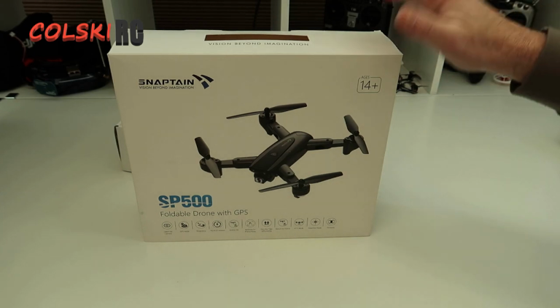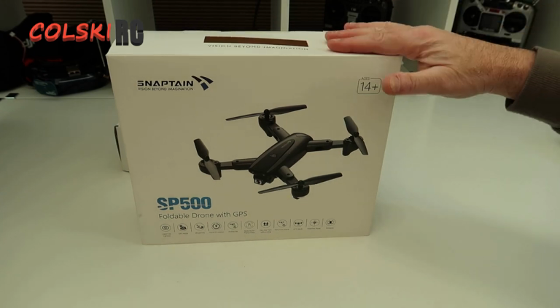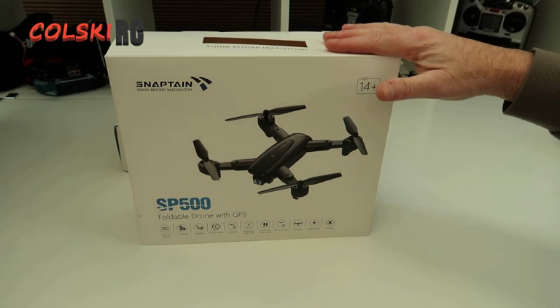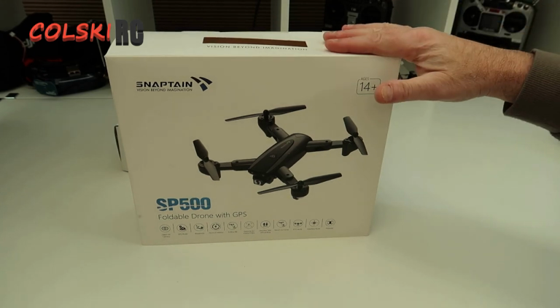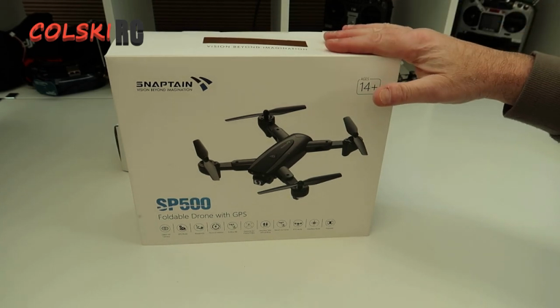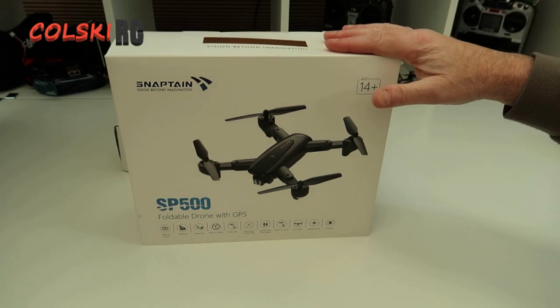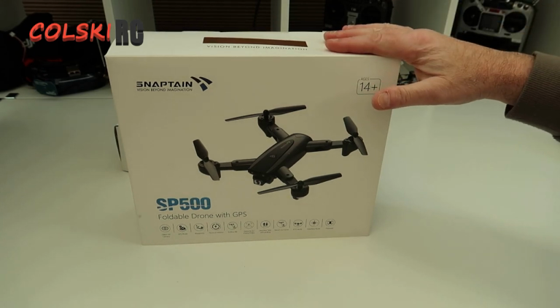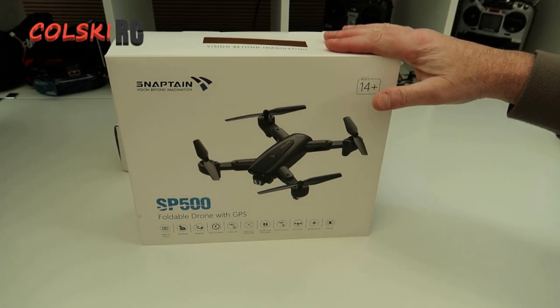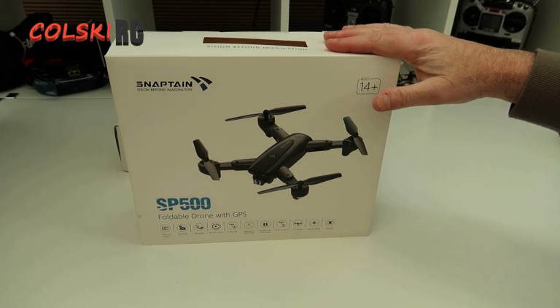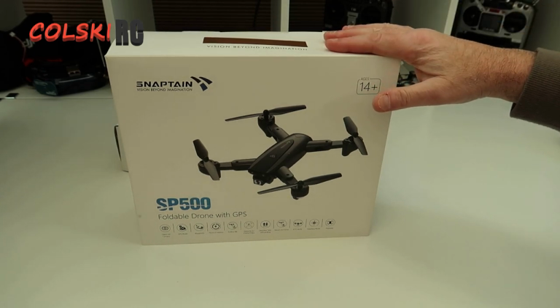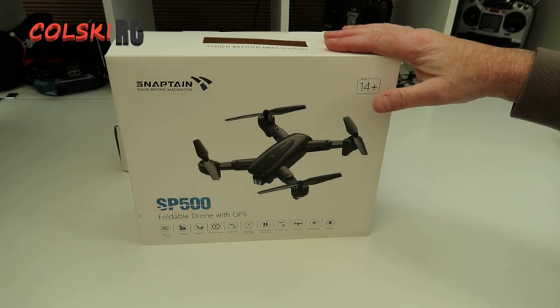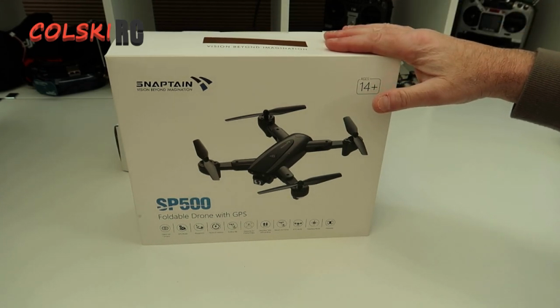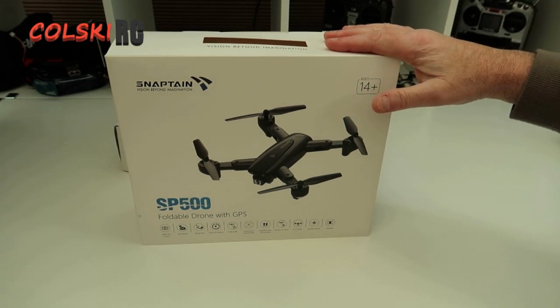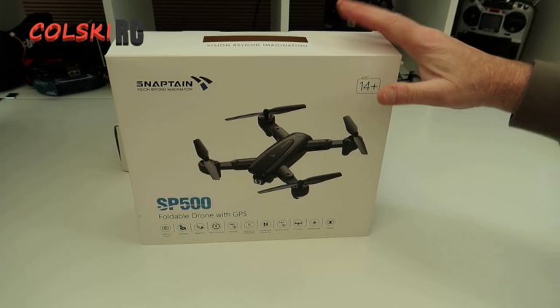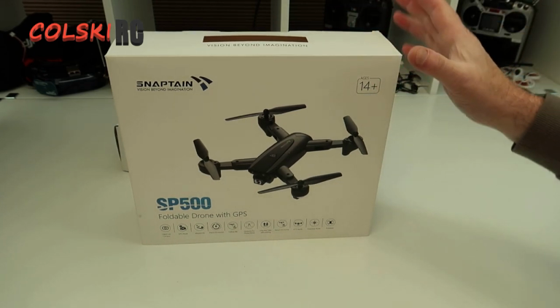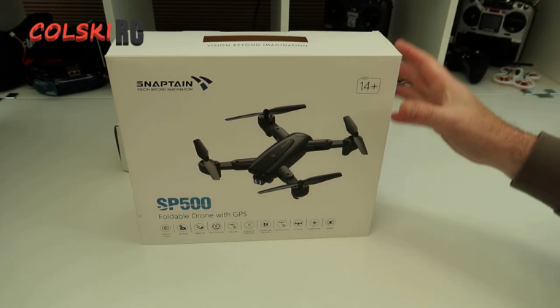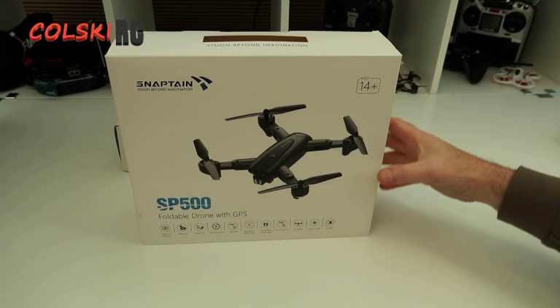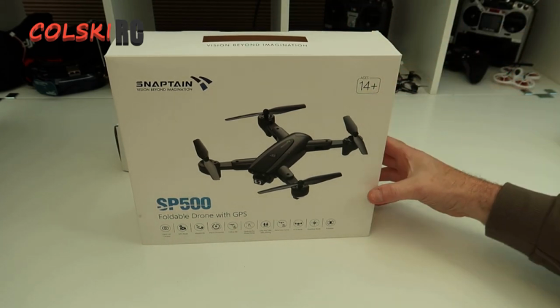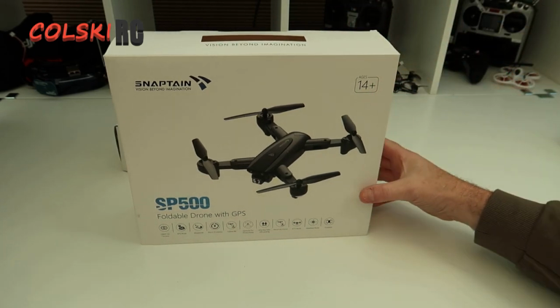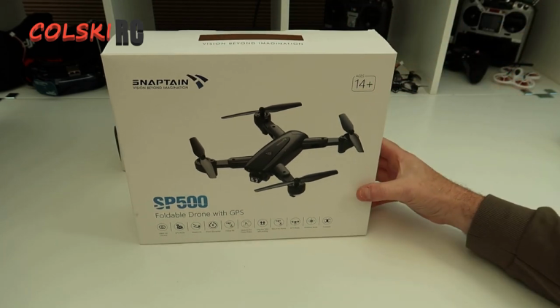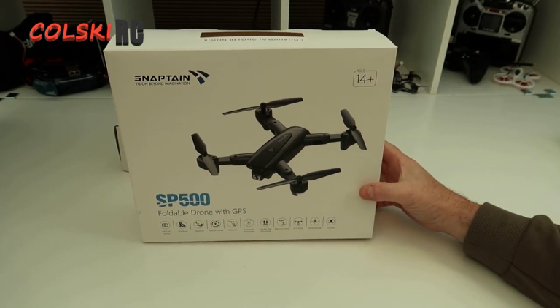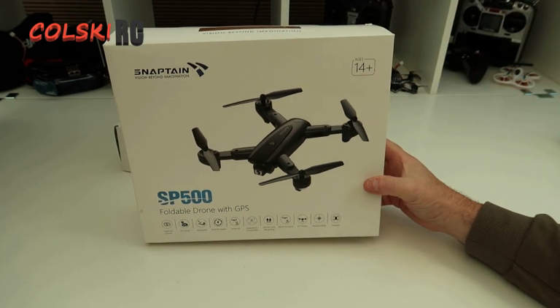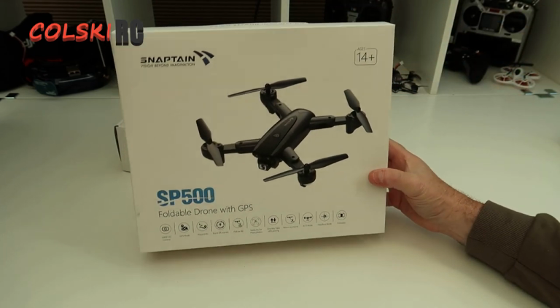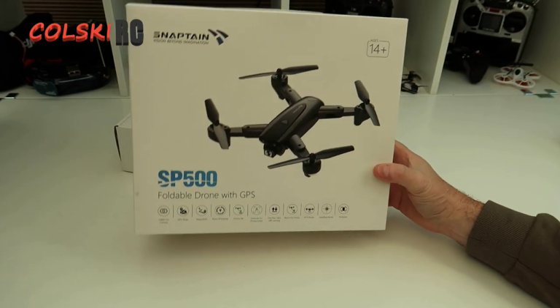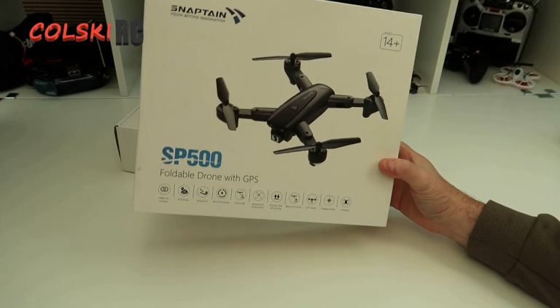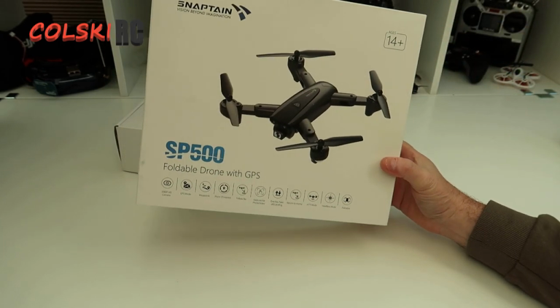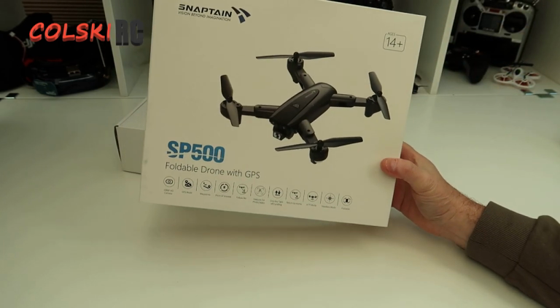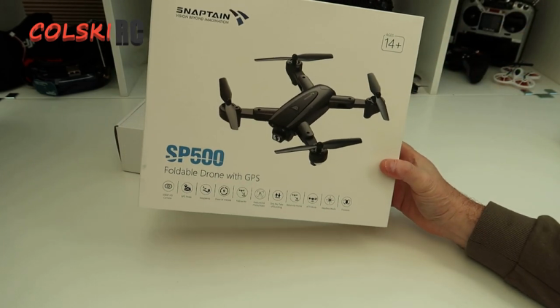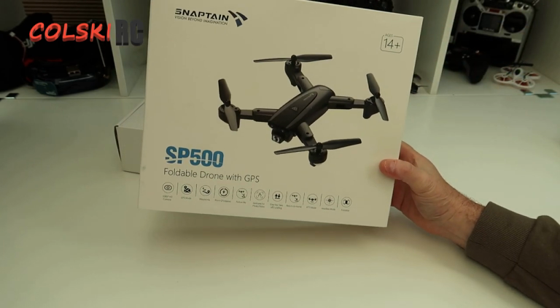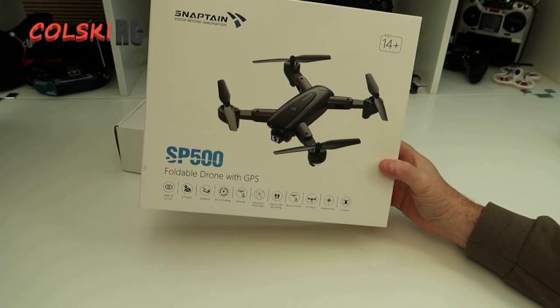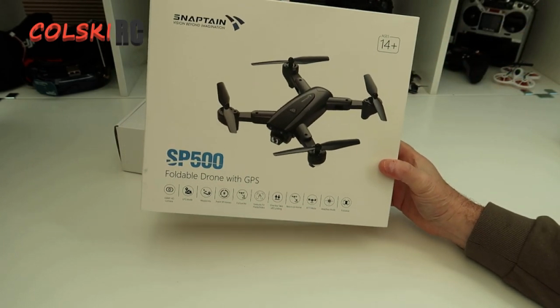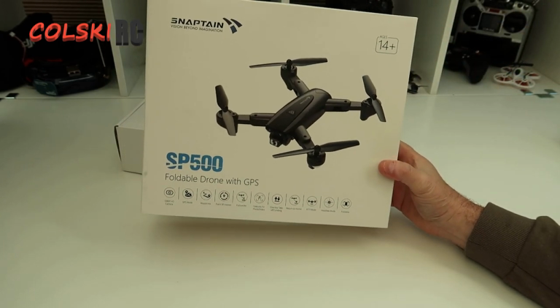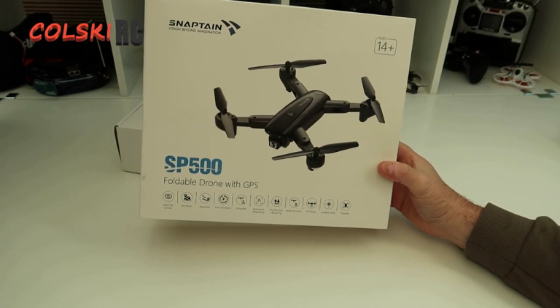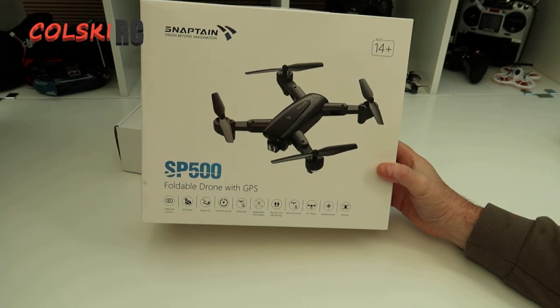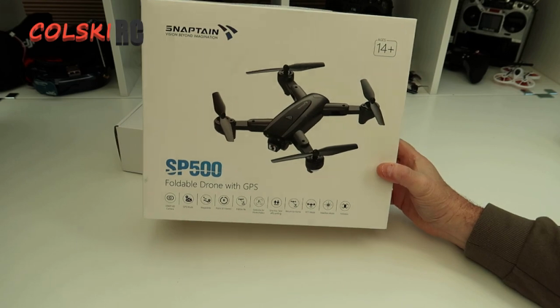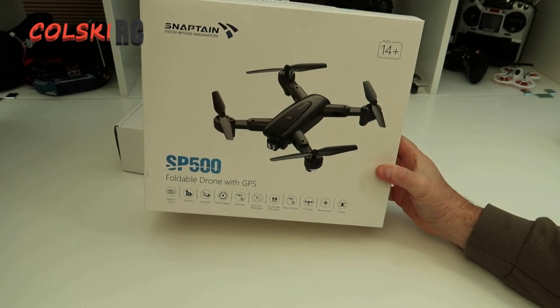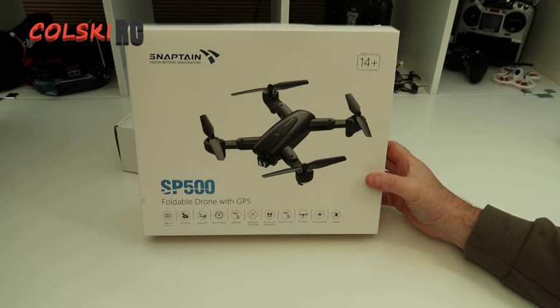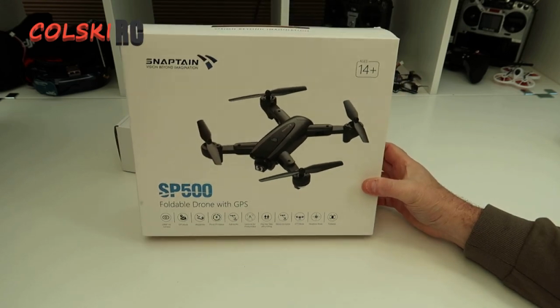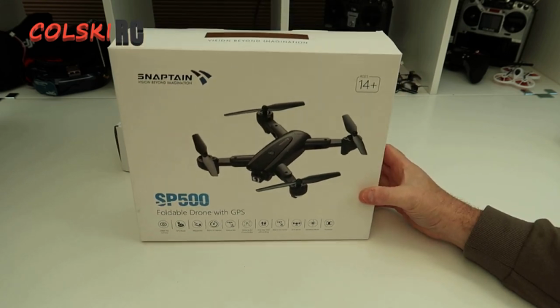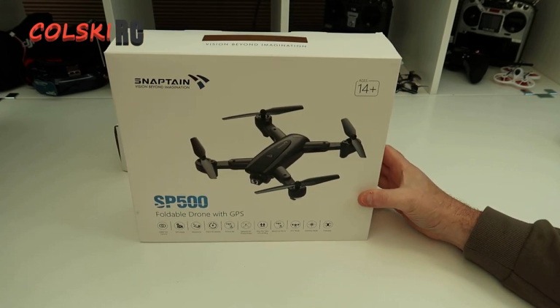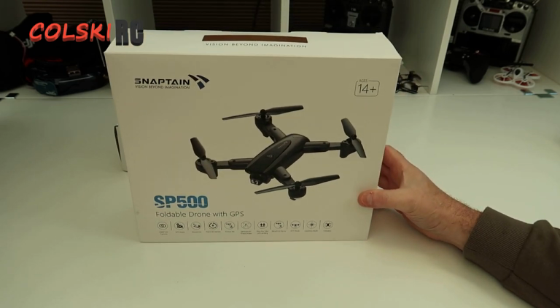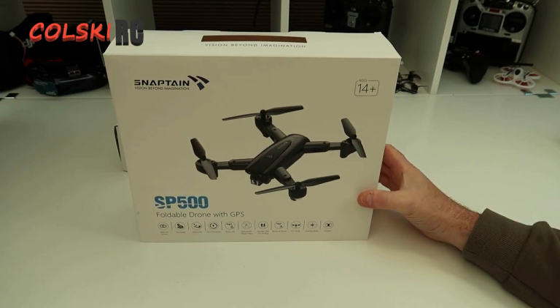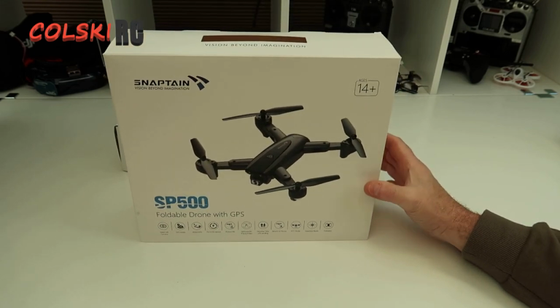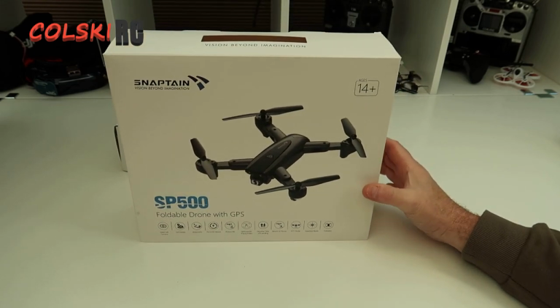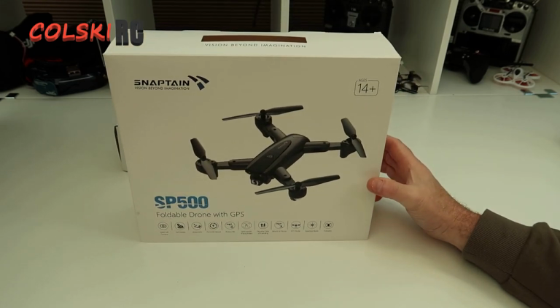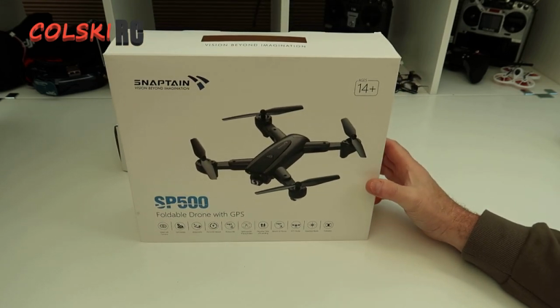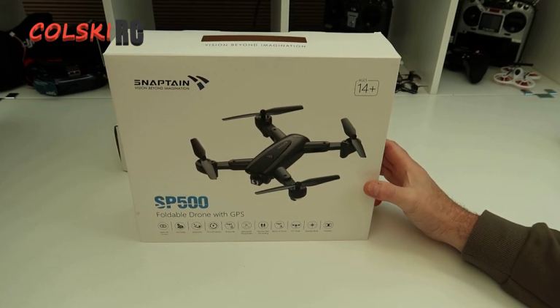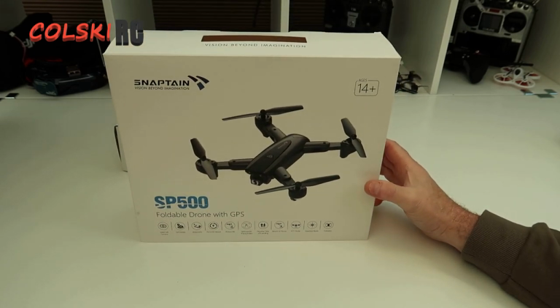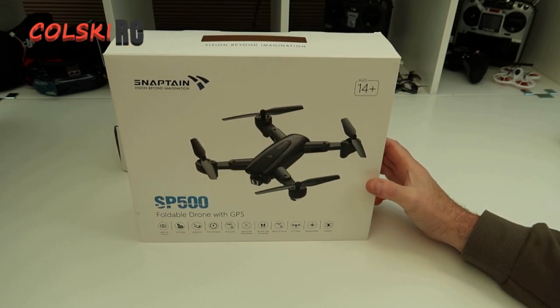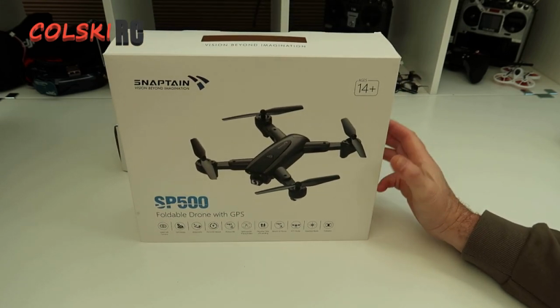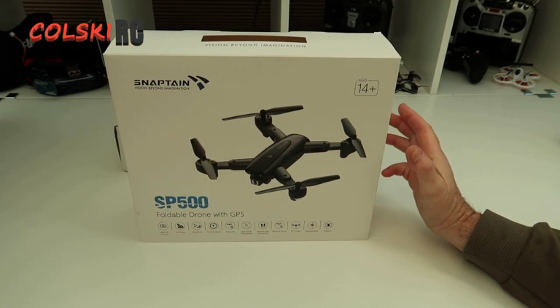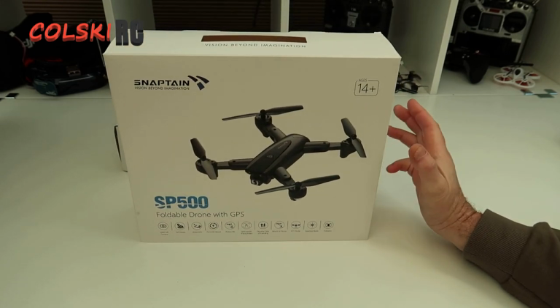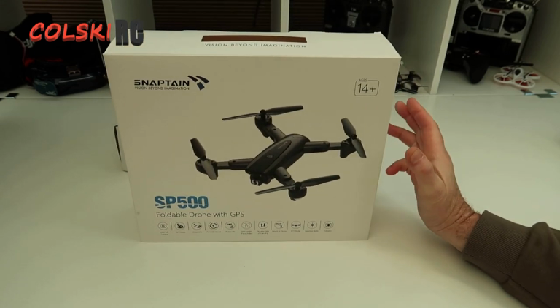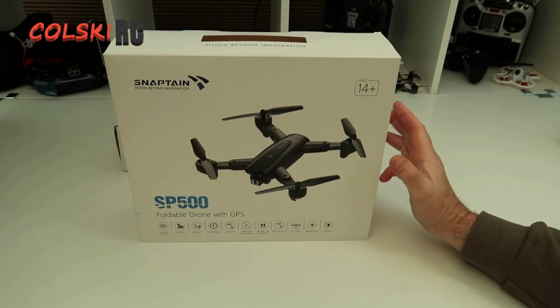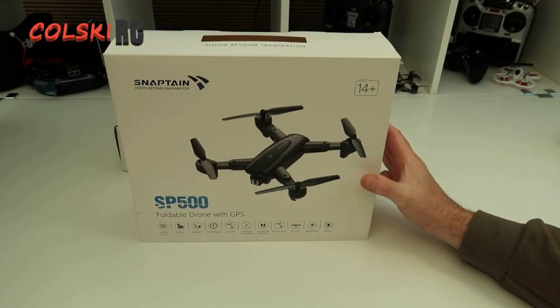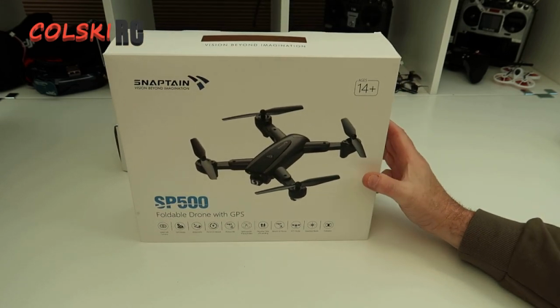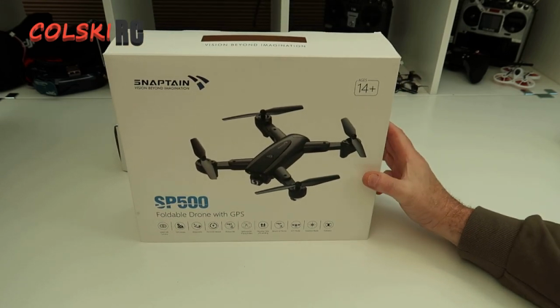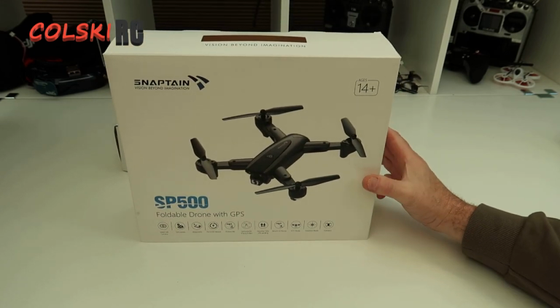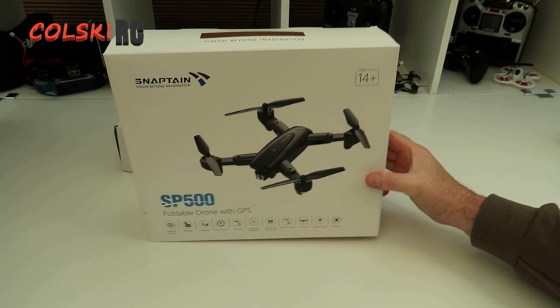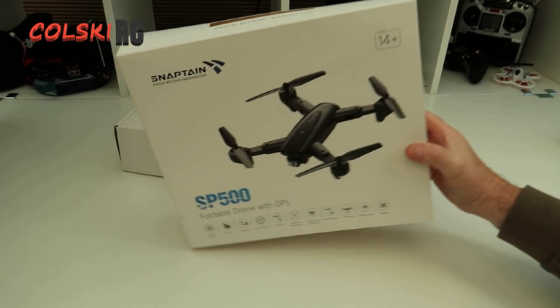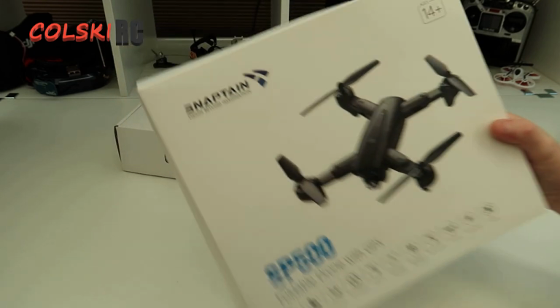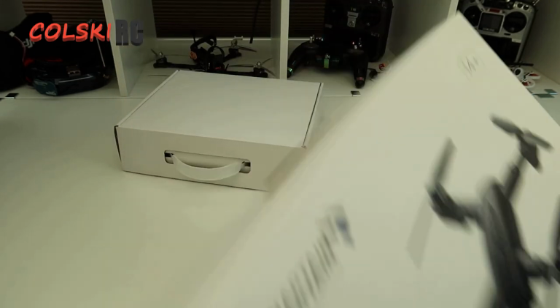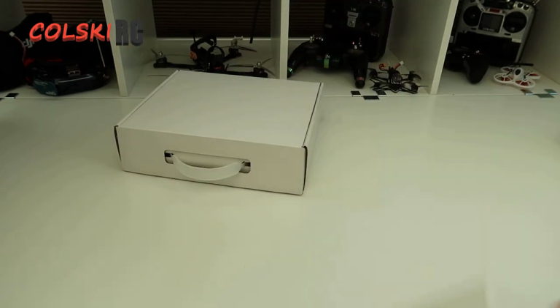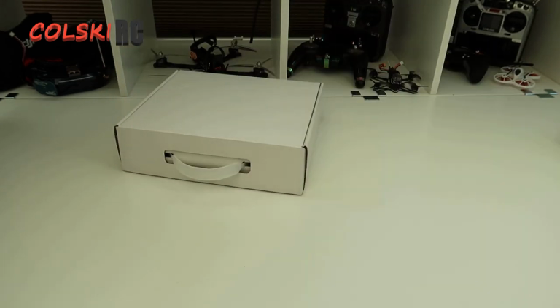So today we're going to have a look at this - the SP500. It's a folding GPS drone with brushed motors. Let's see what you get in the box.